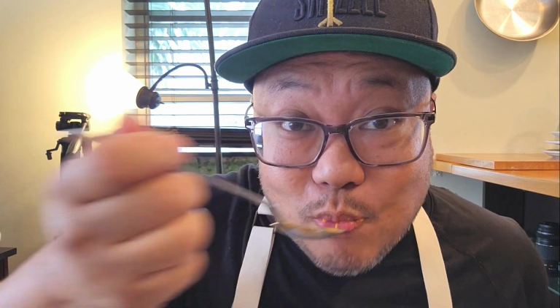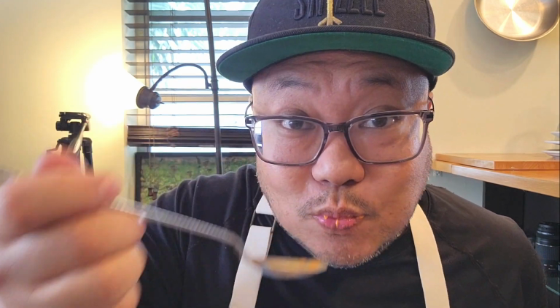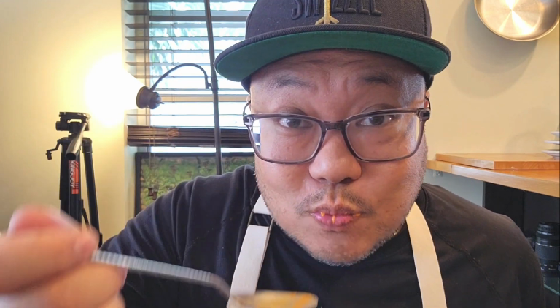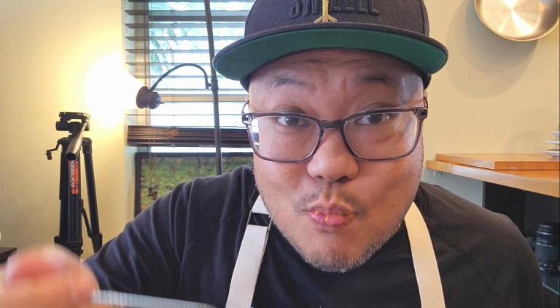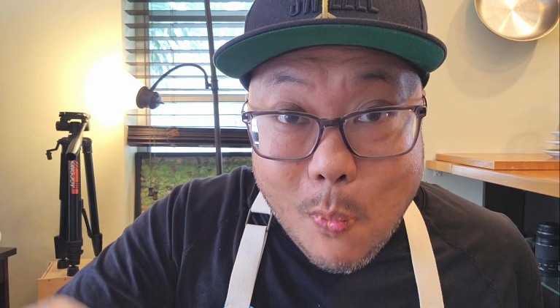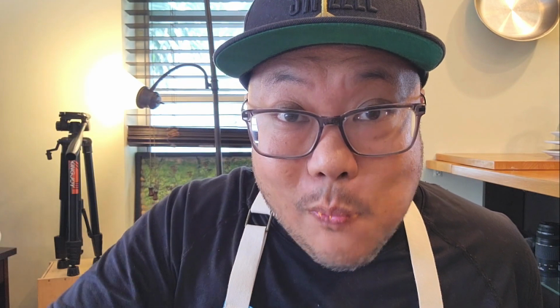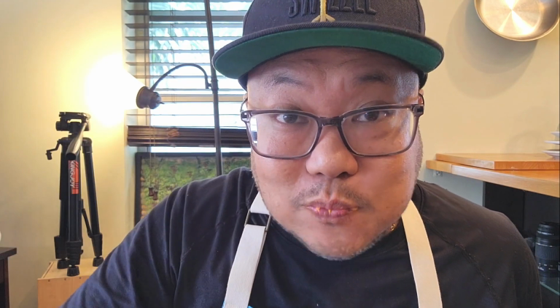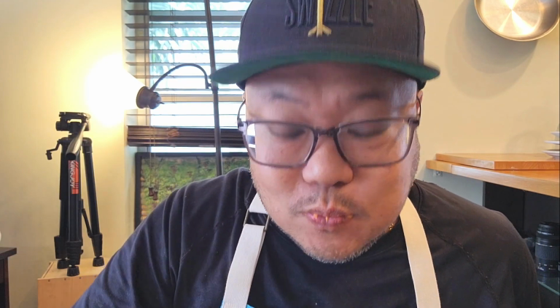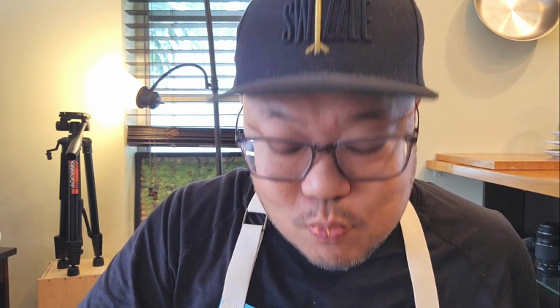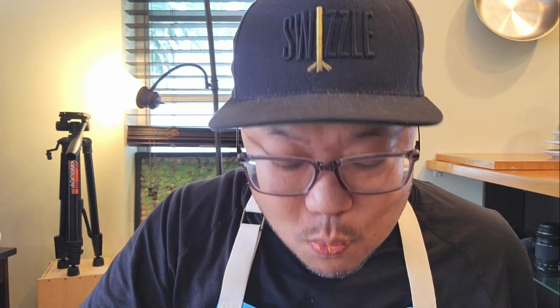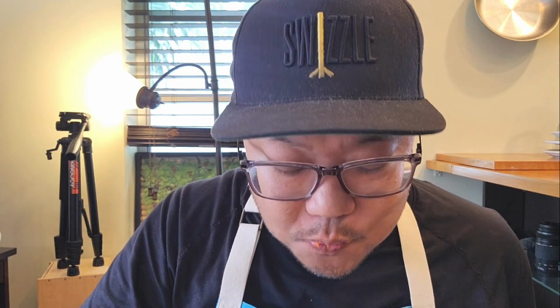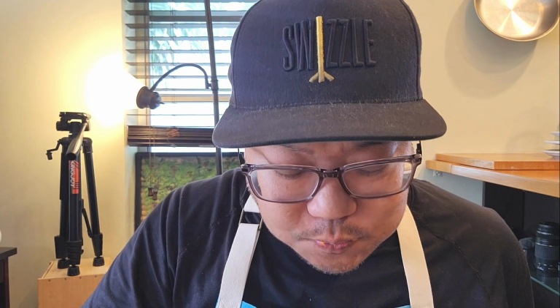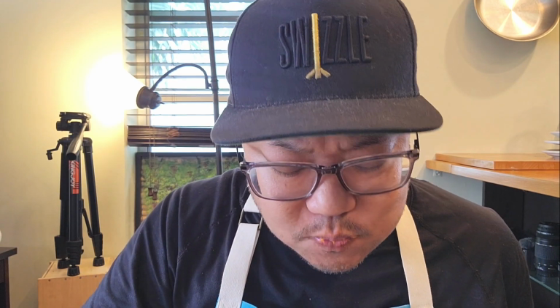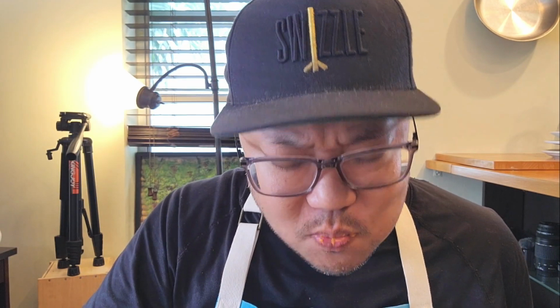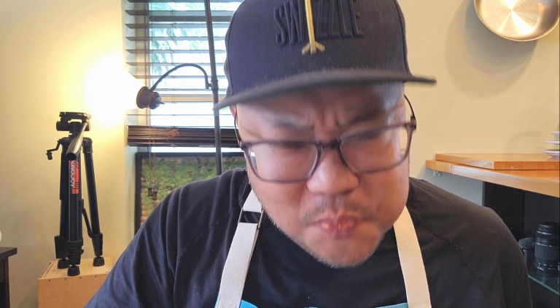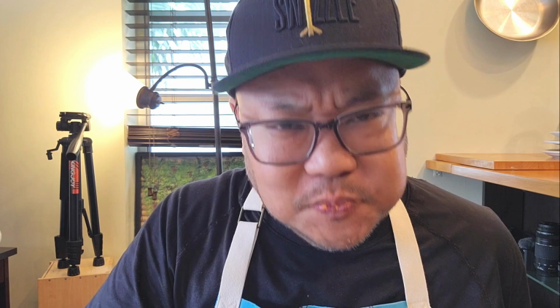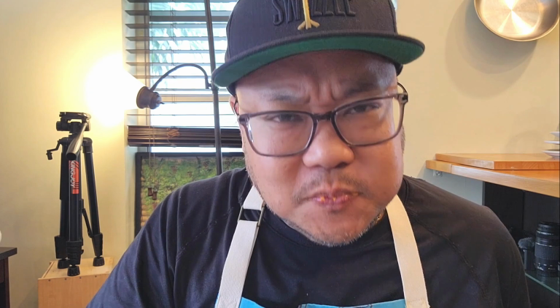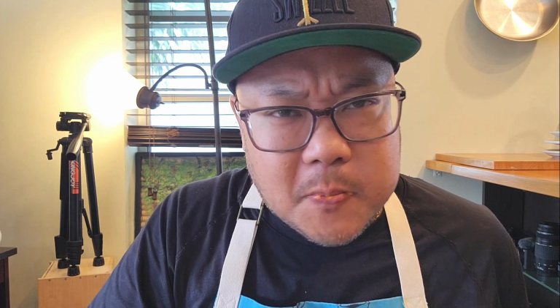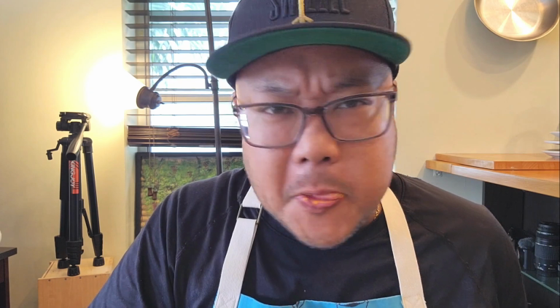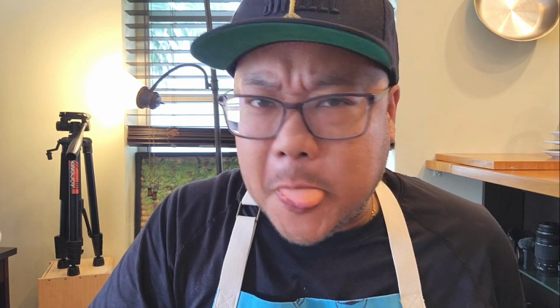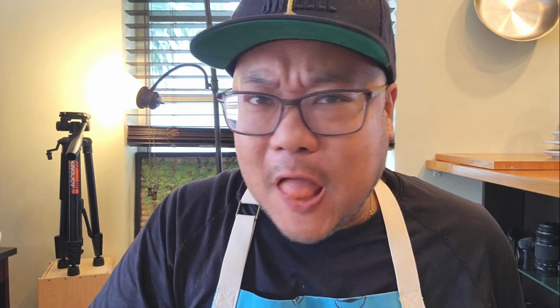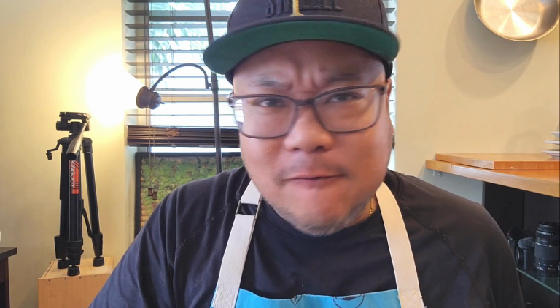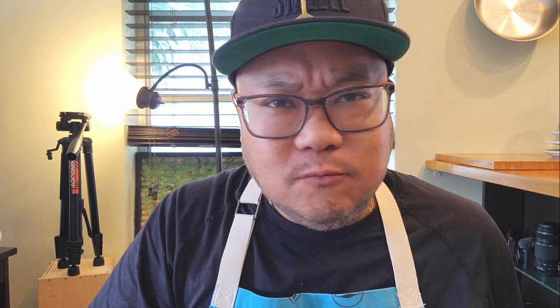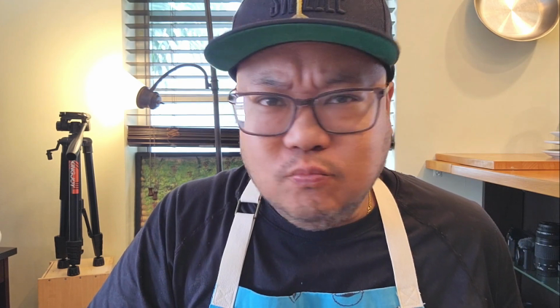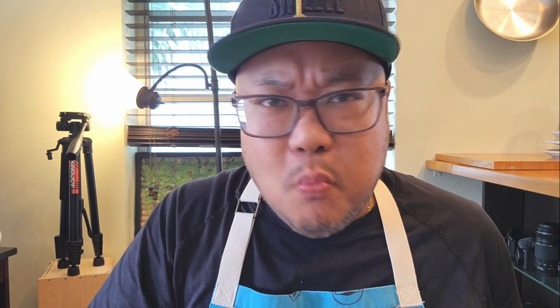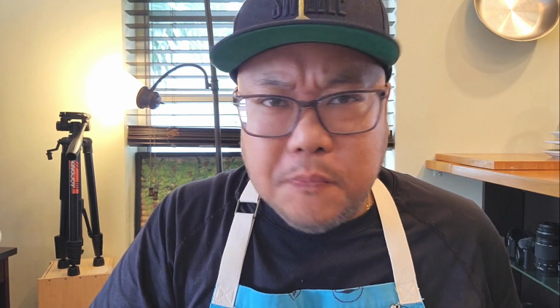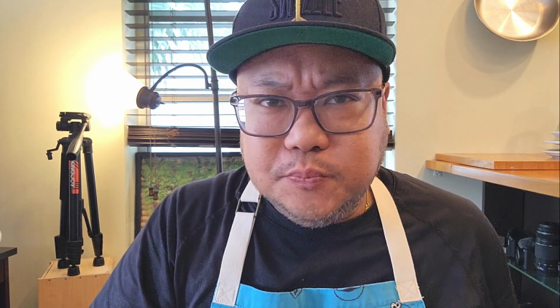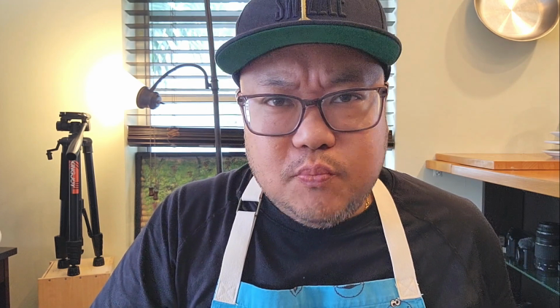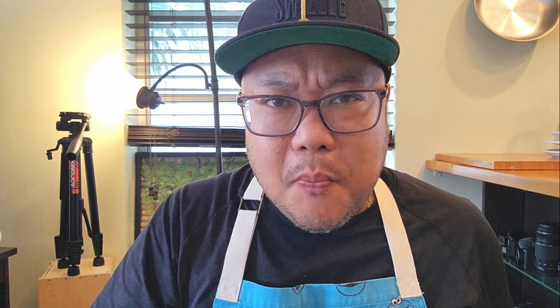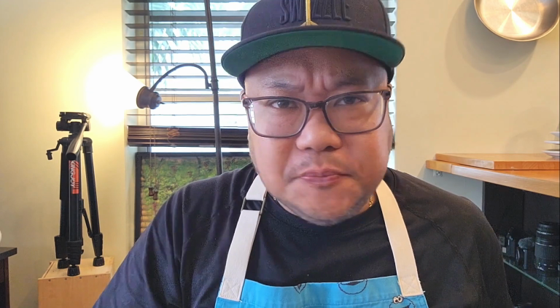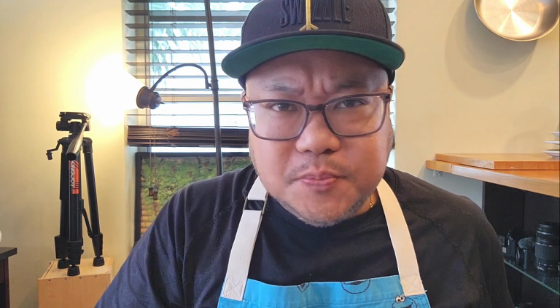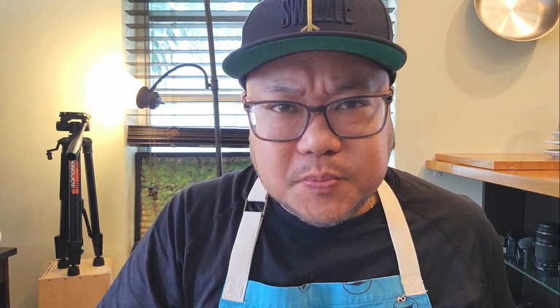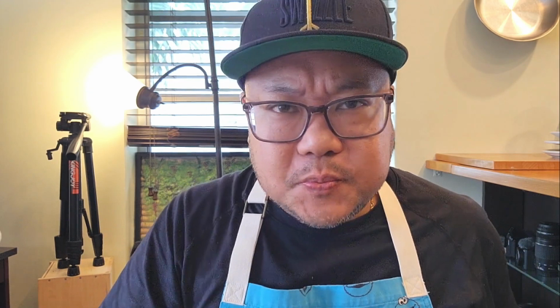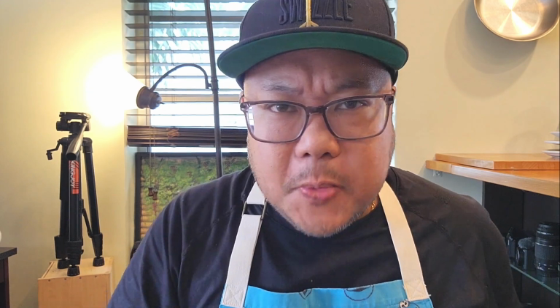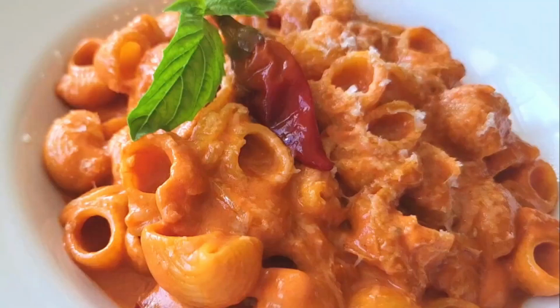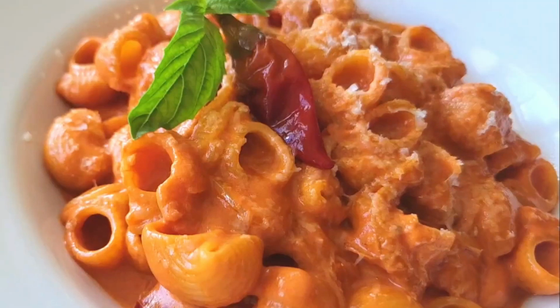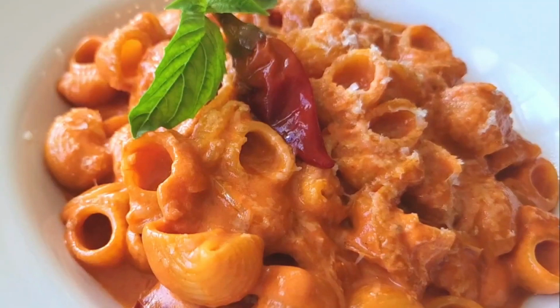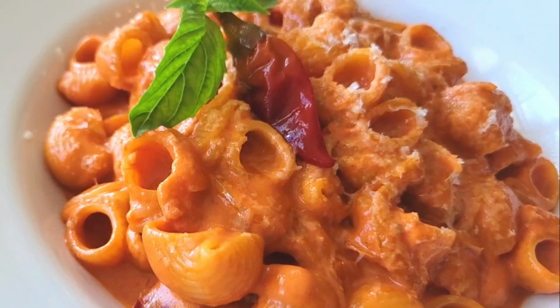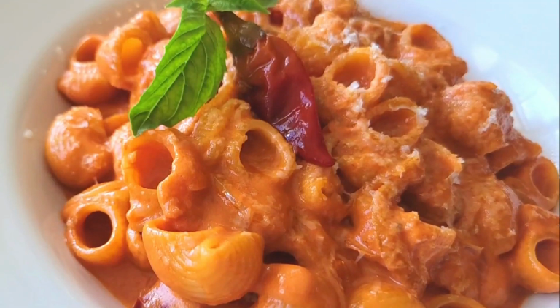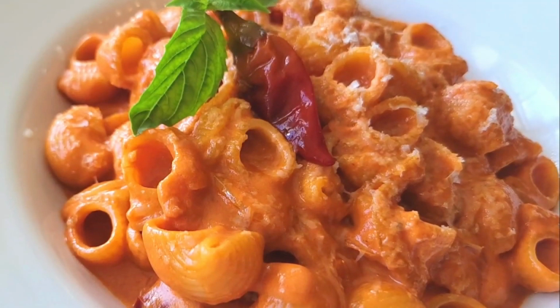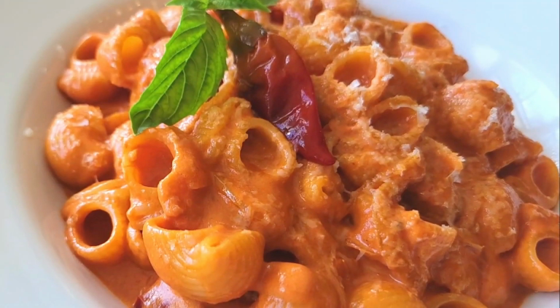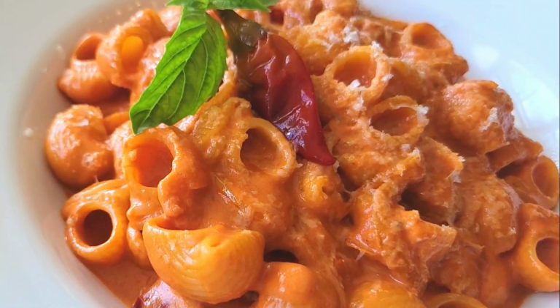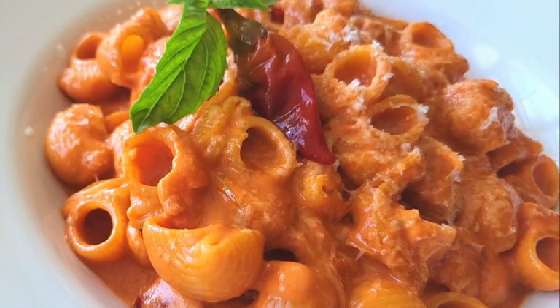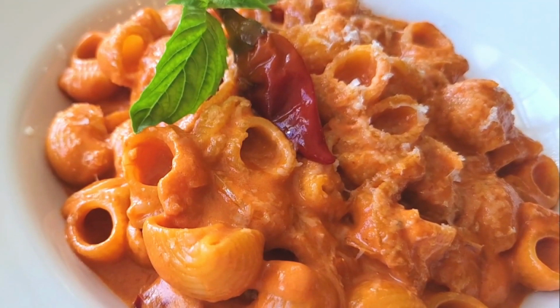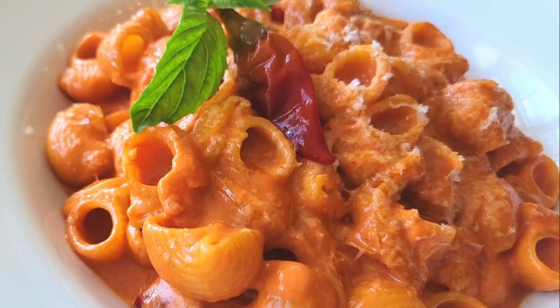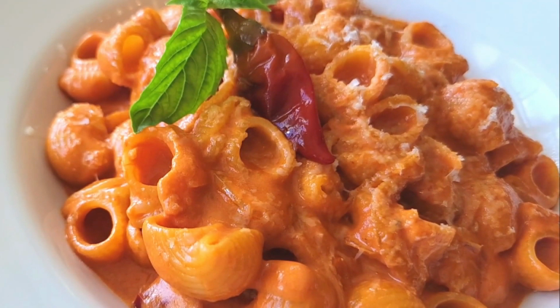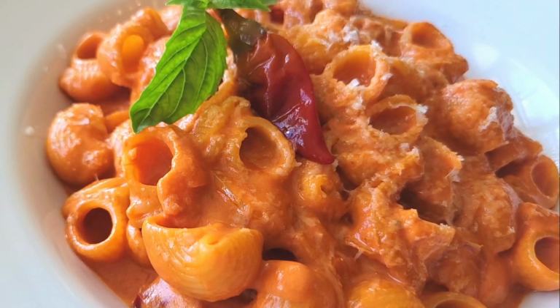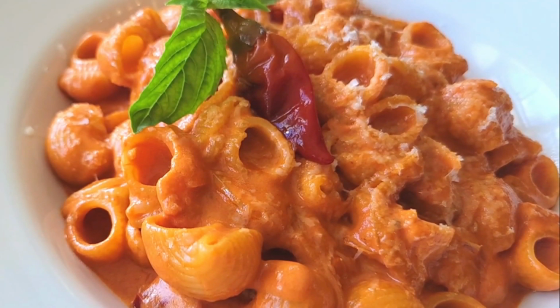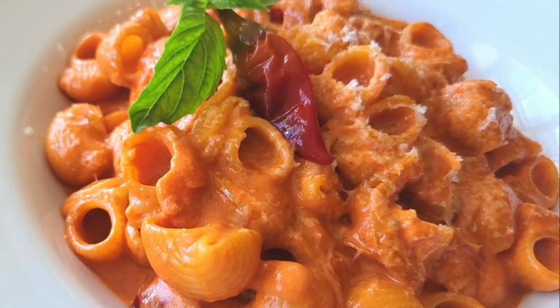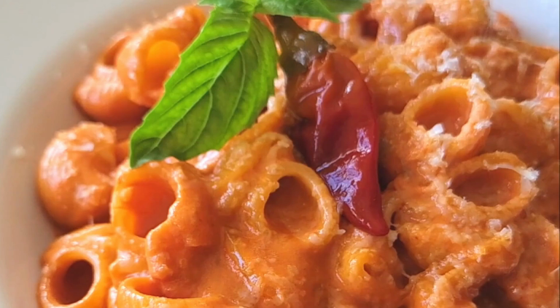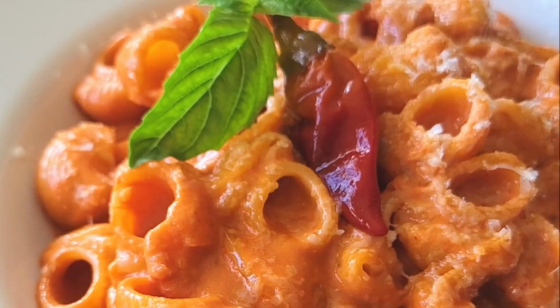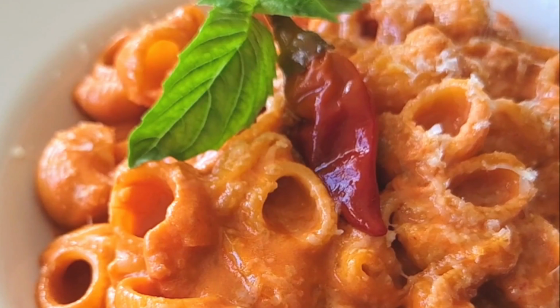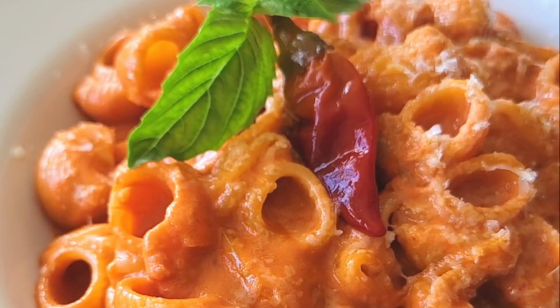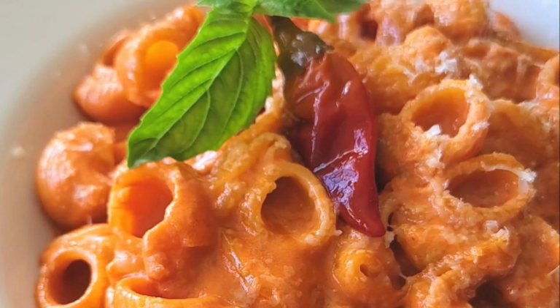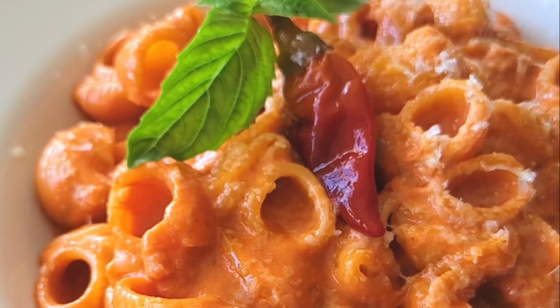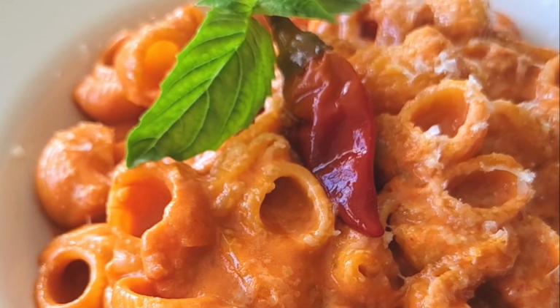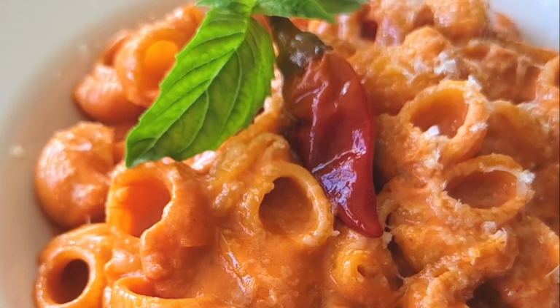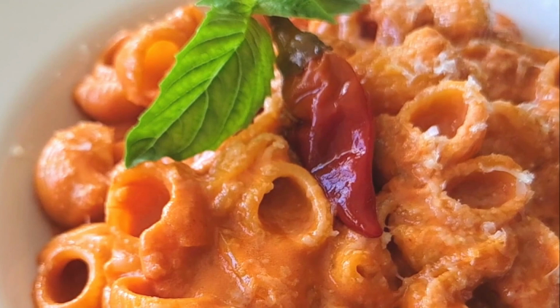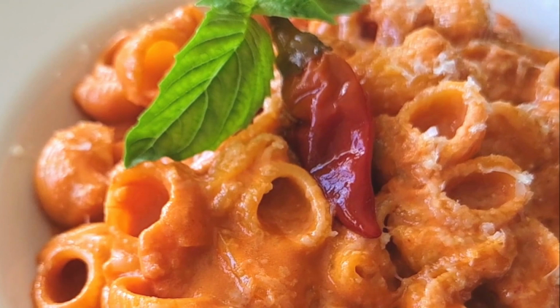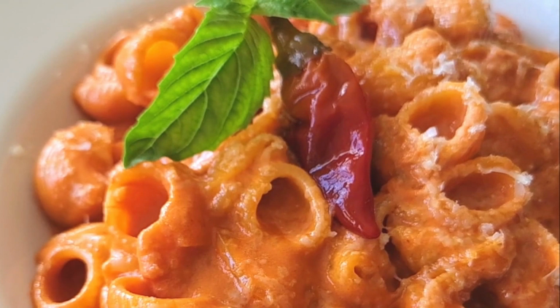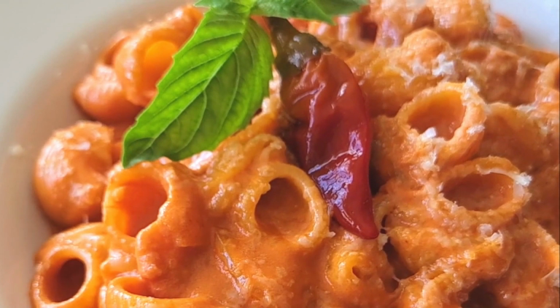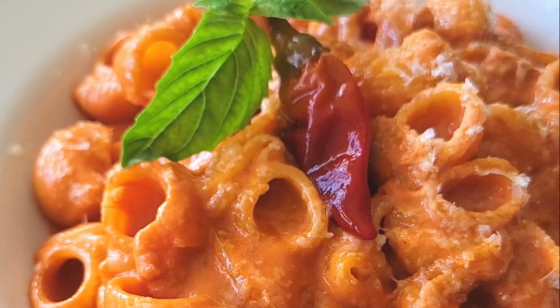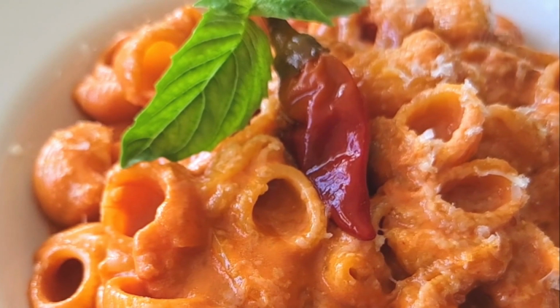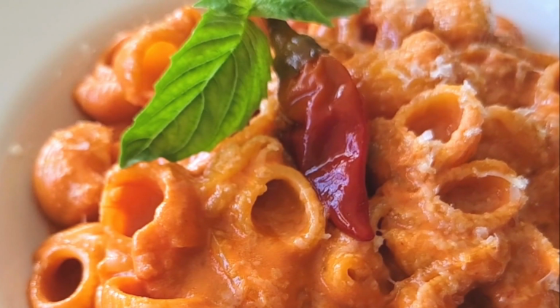Alright guys, that is my recipe — give it a go. Take care of yourselves and as always, peace.